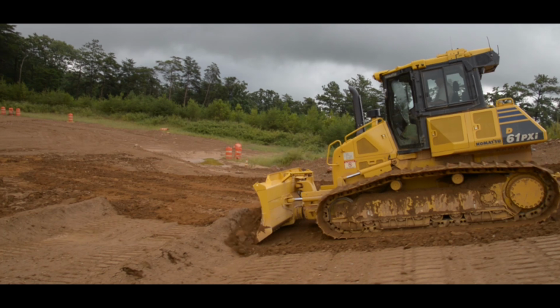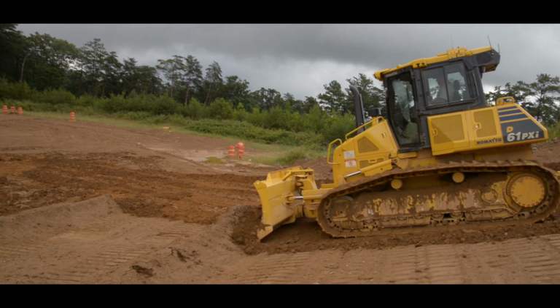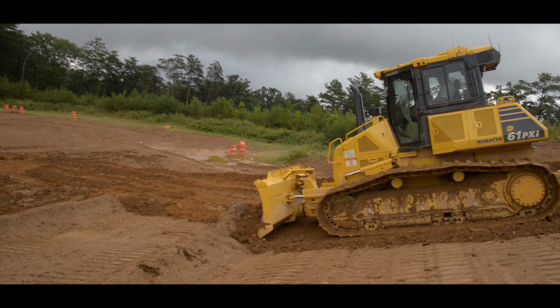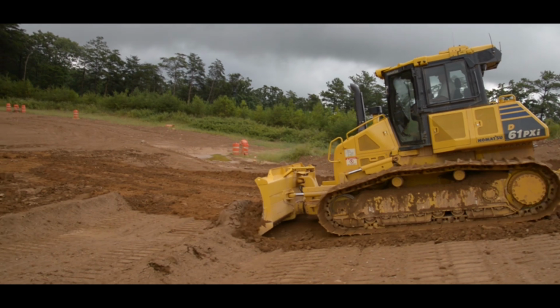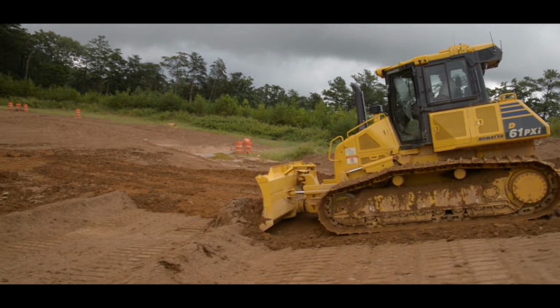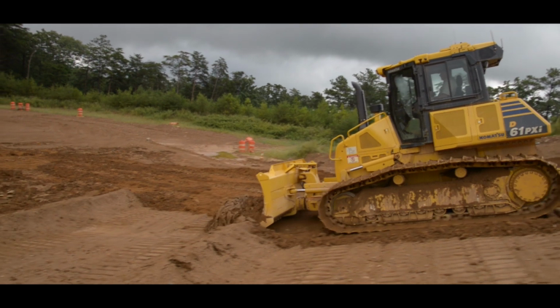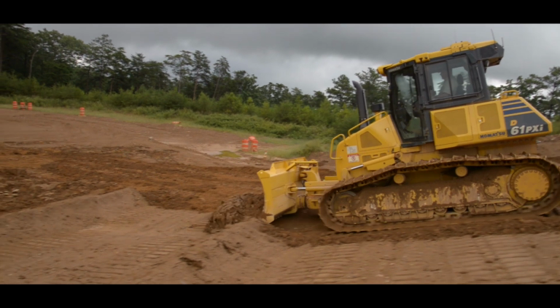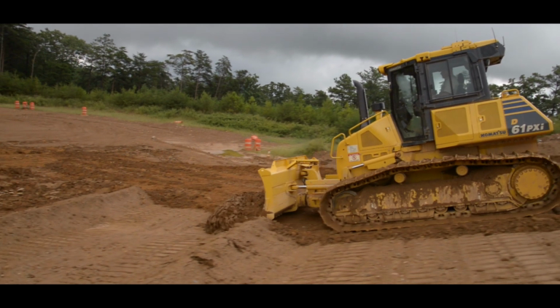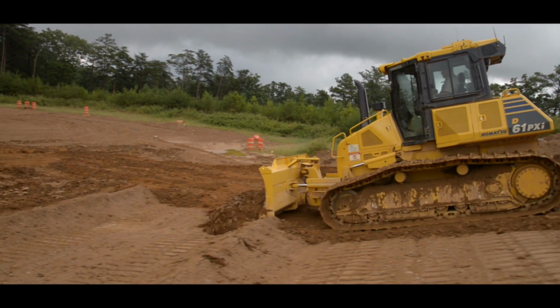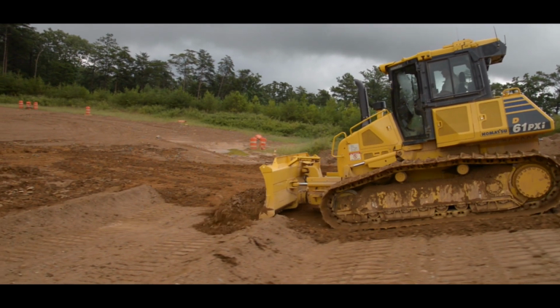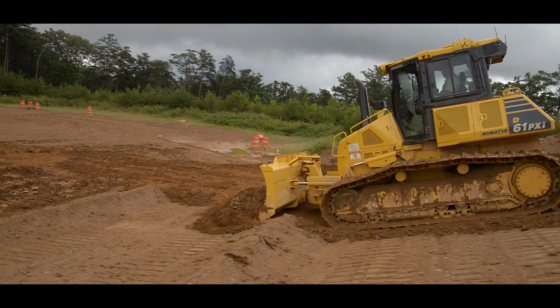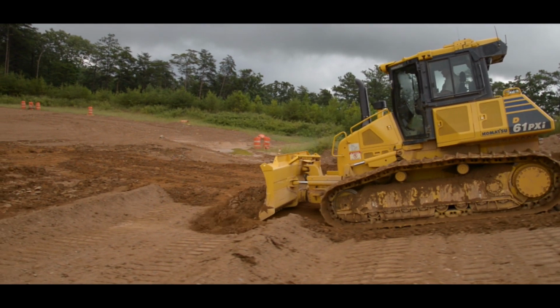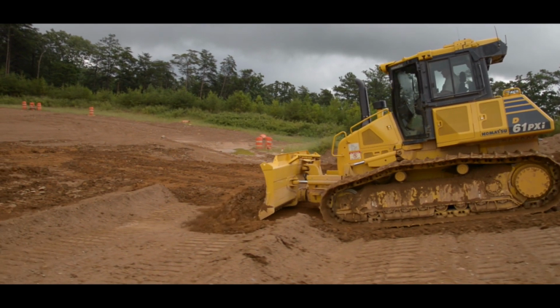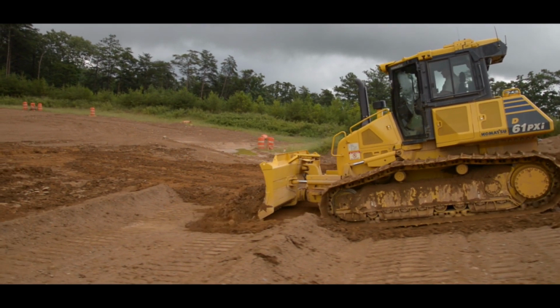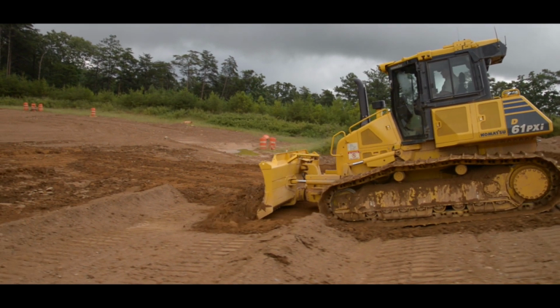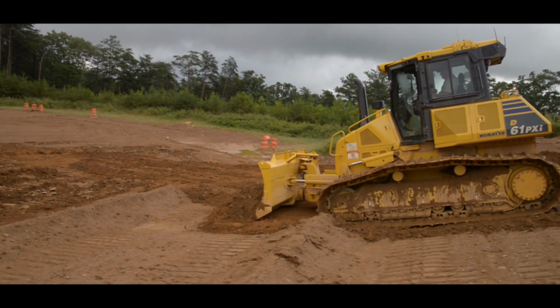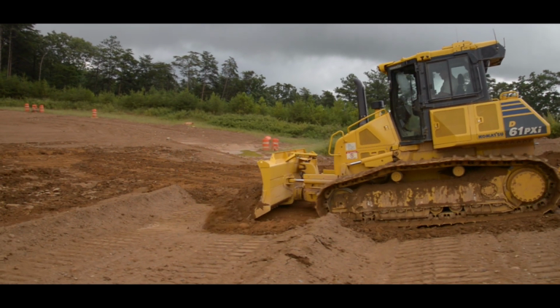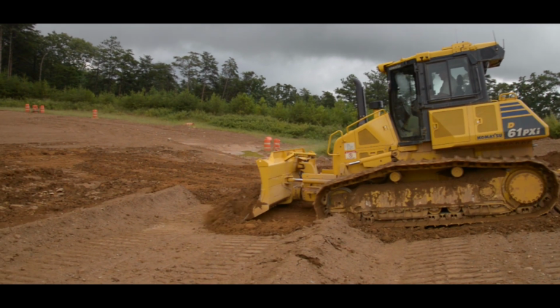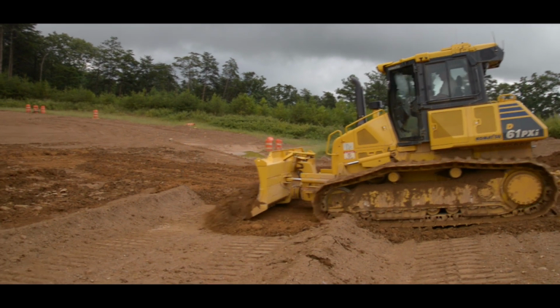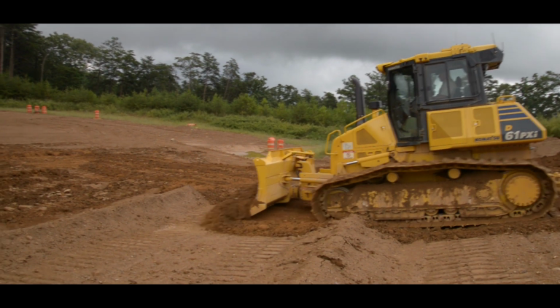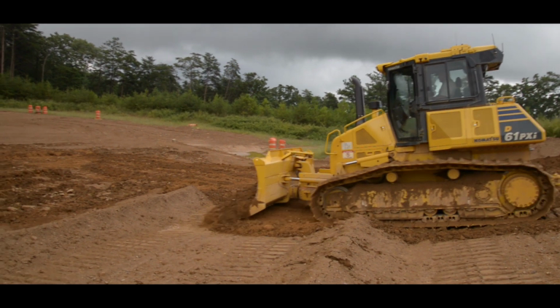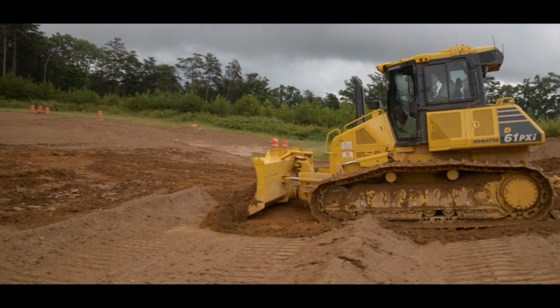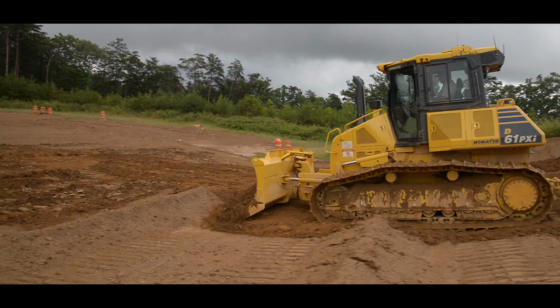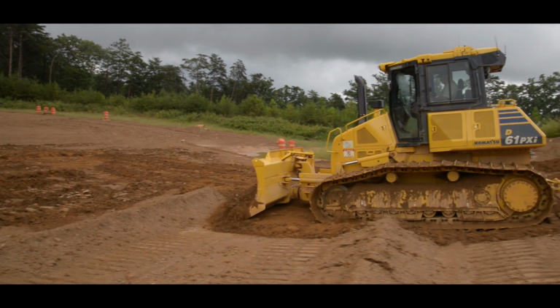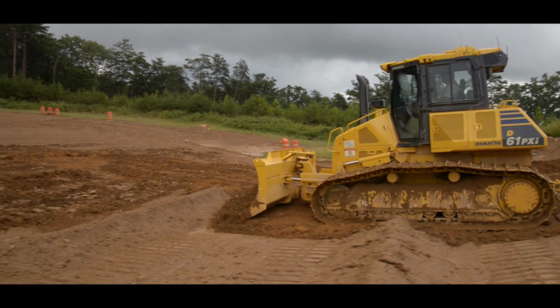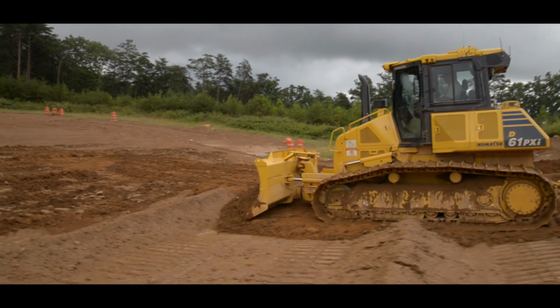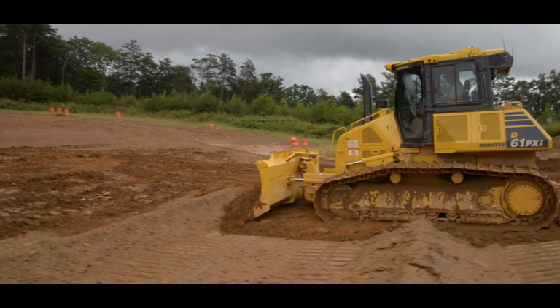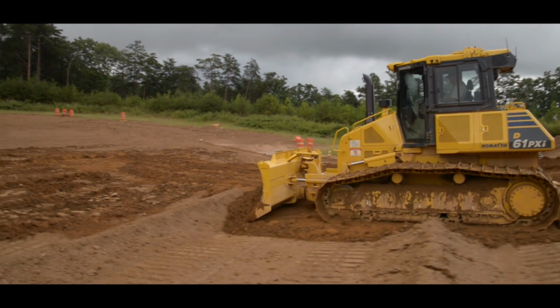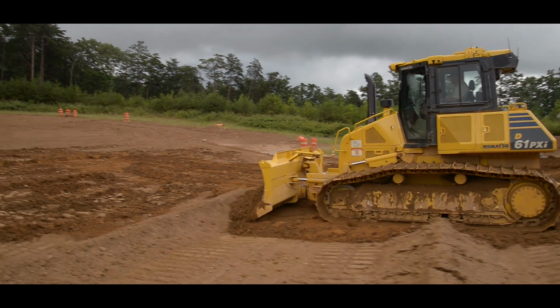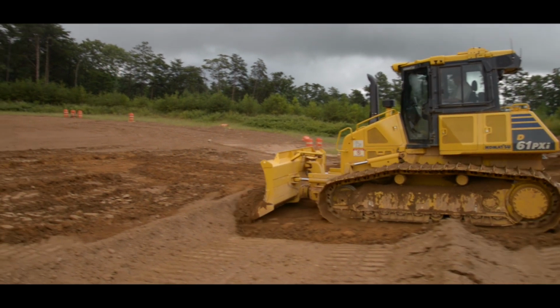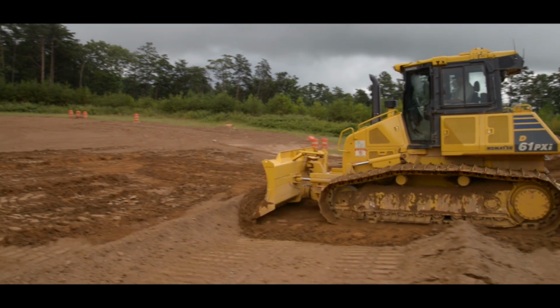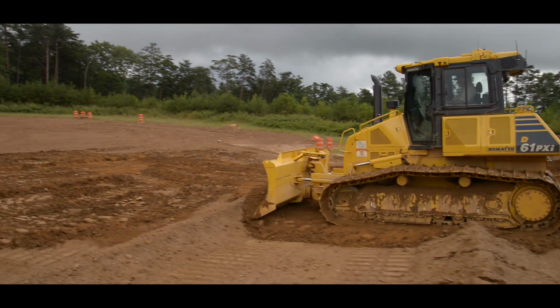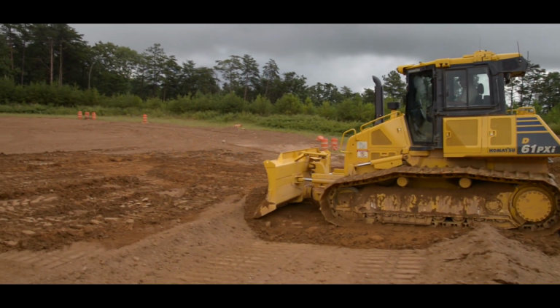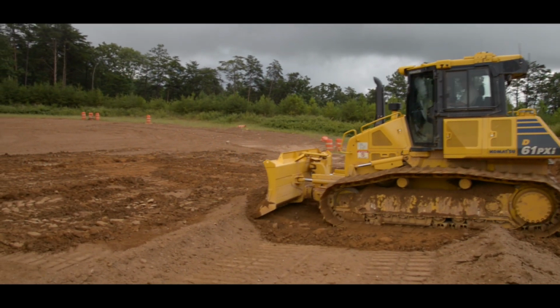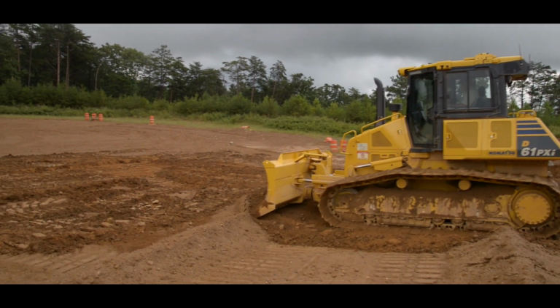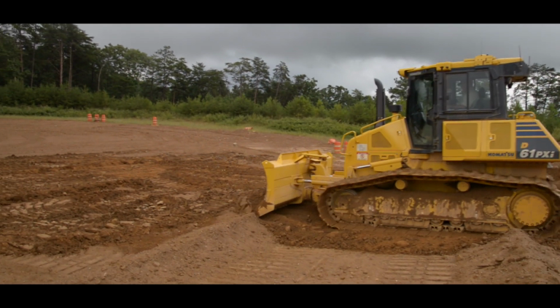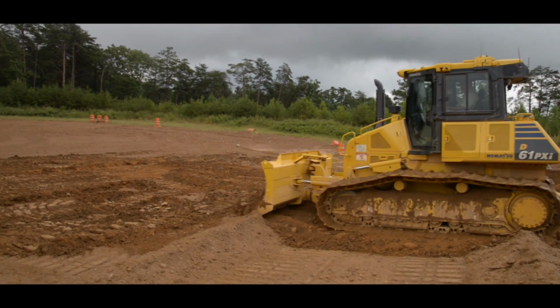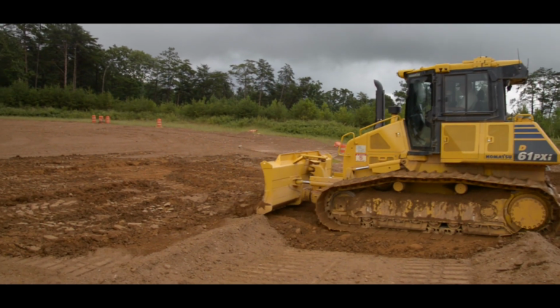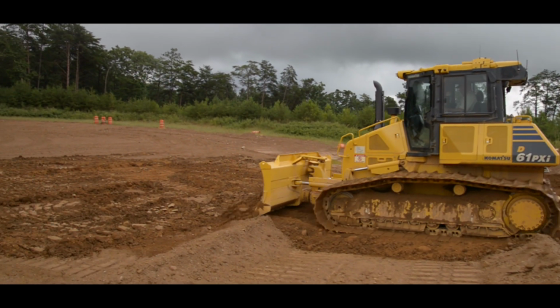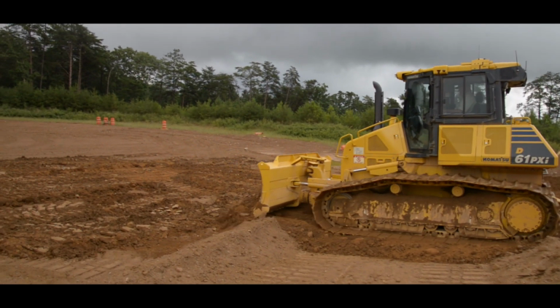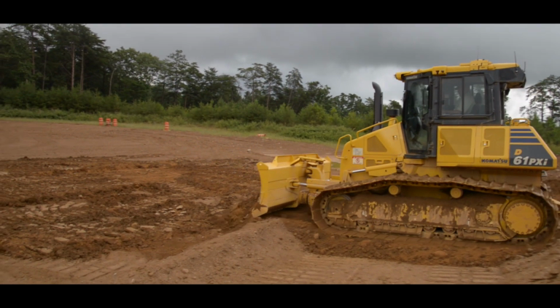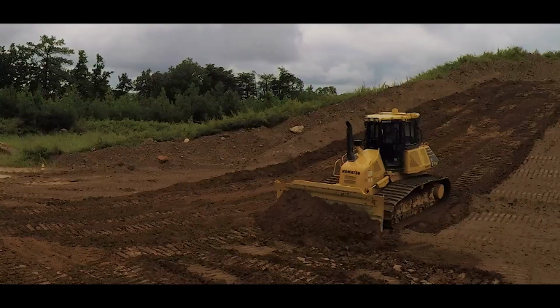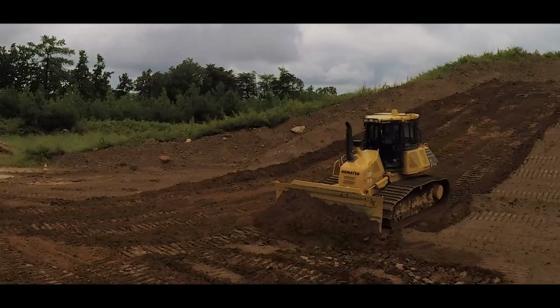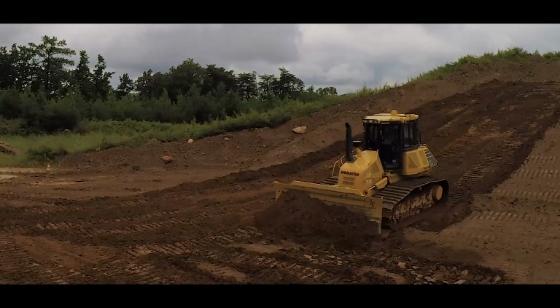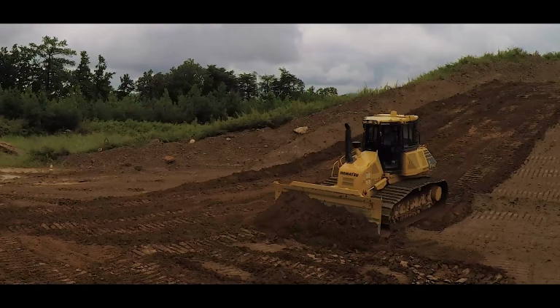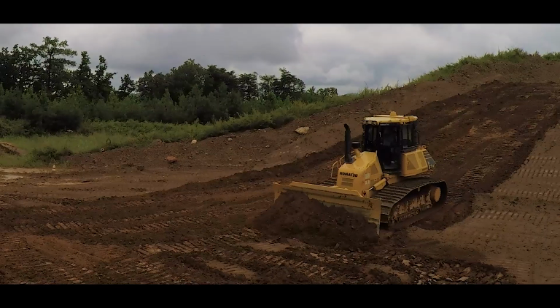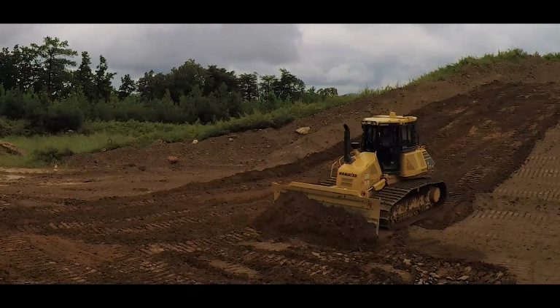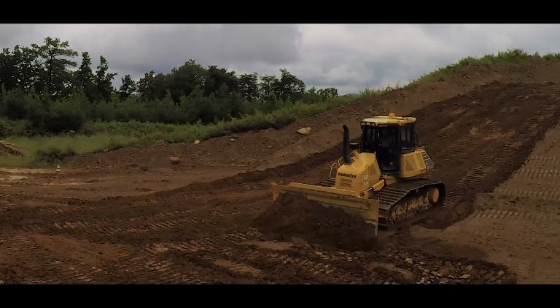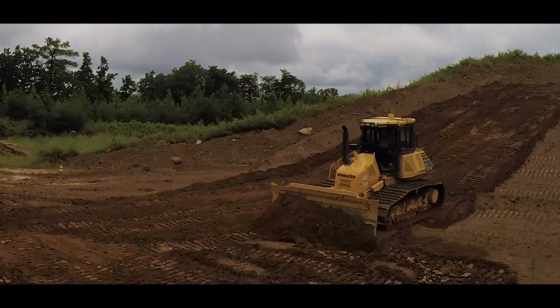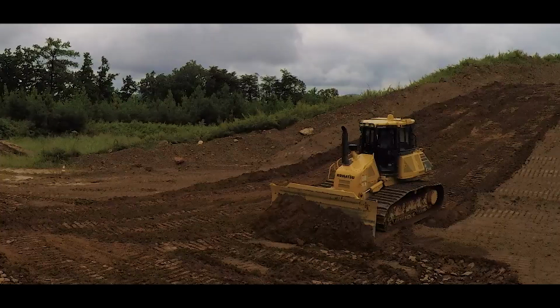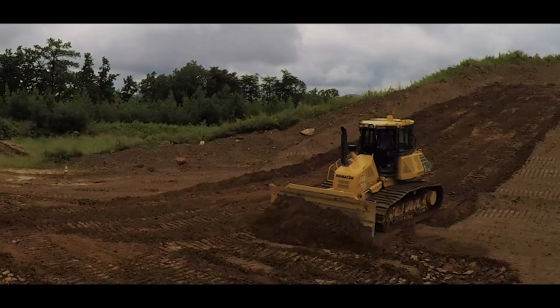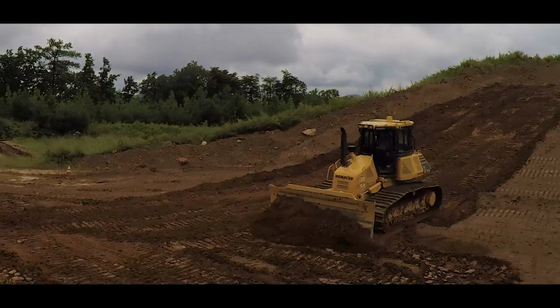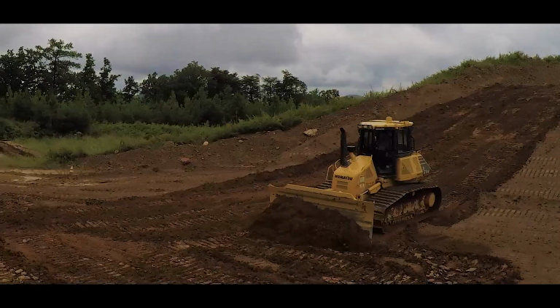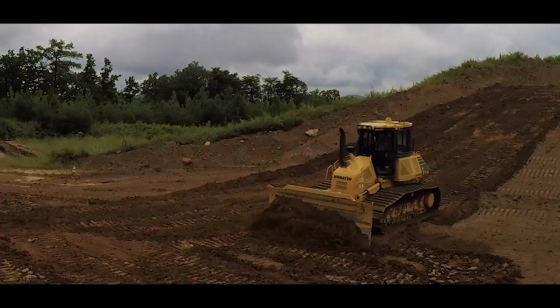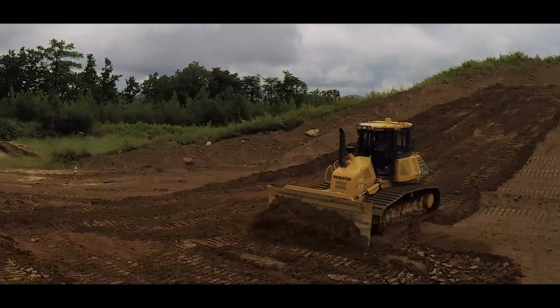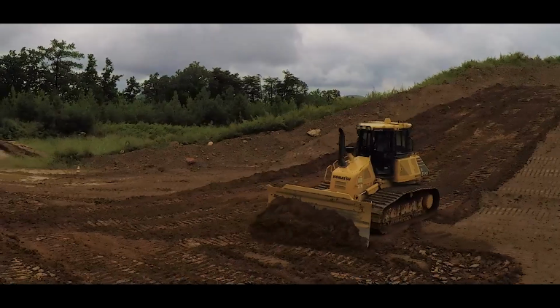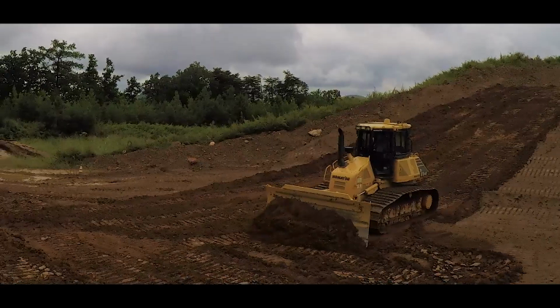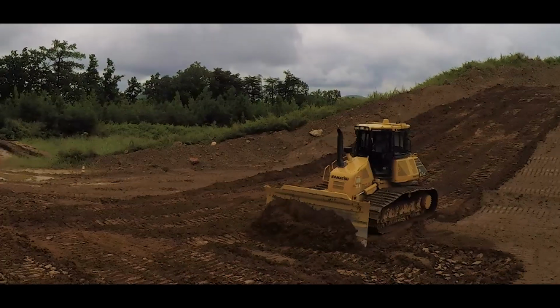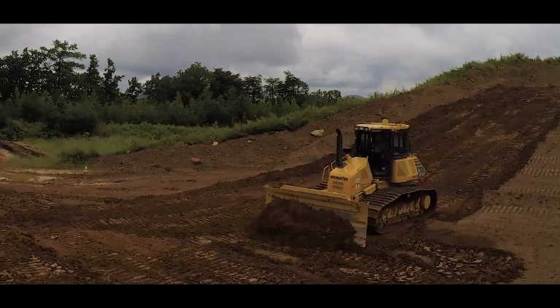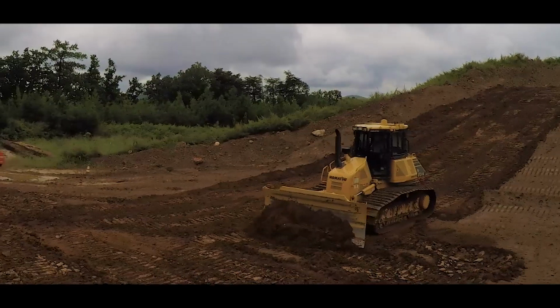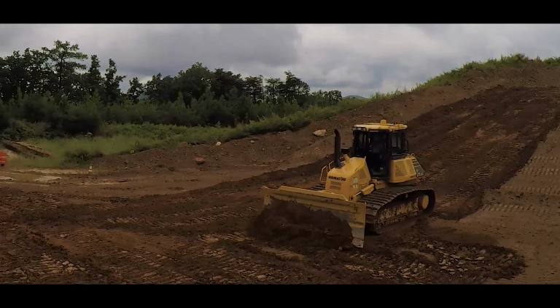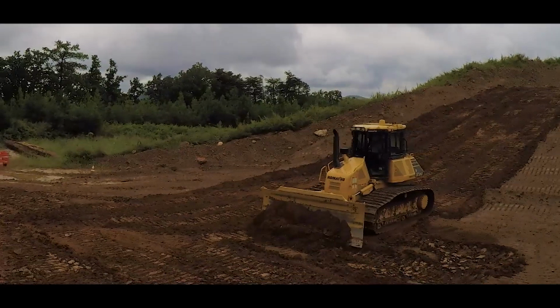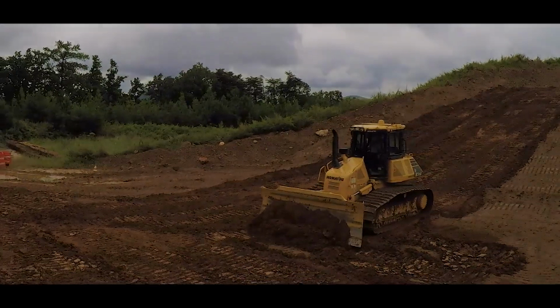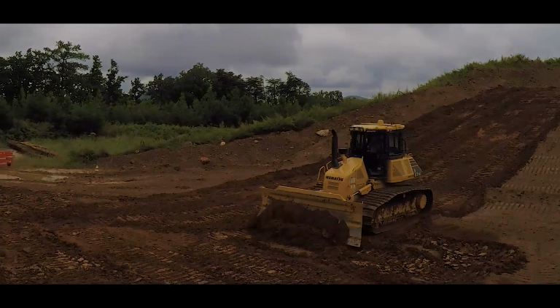A good example of simple grading is finishing a slope that has been rough cut and the machine will be moving small amounts of material up and down the slope.